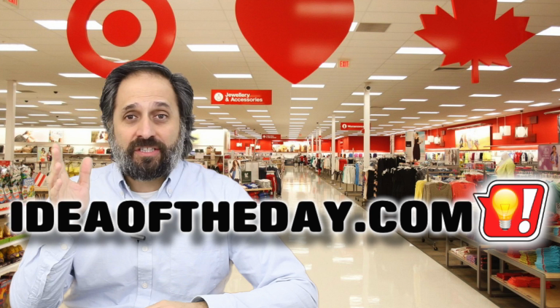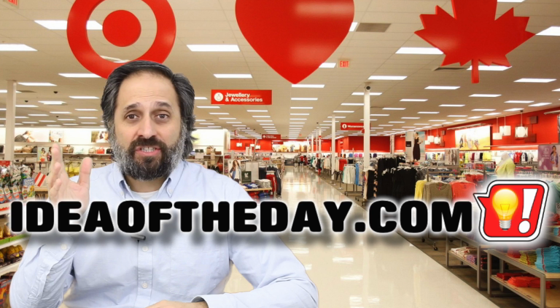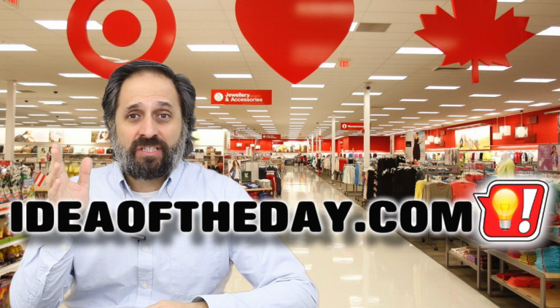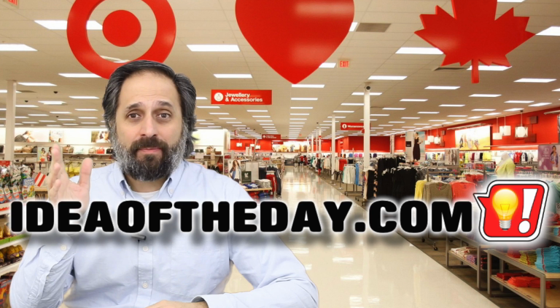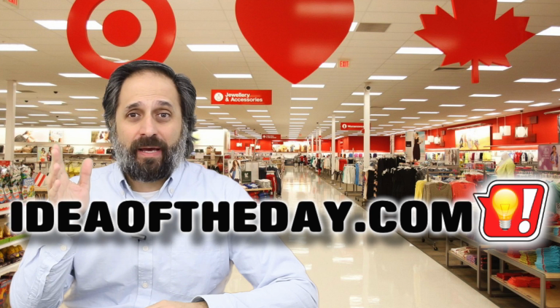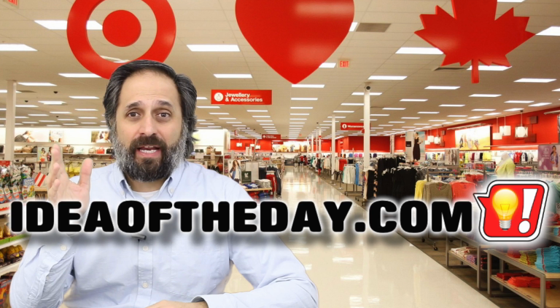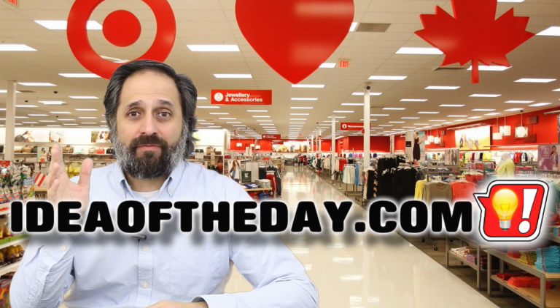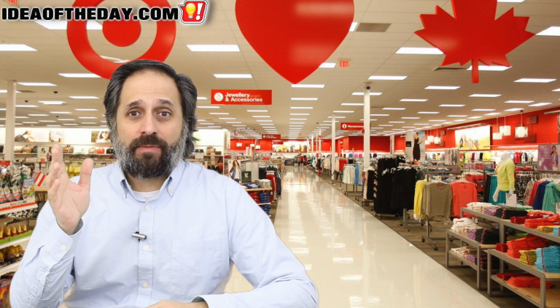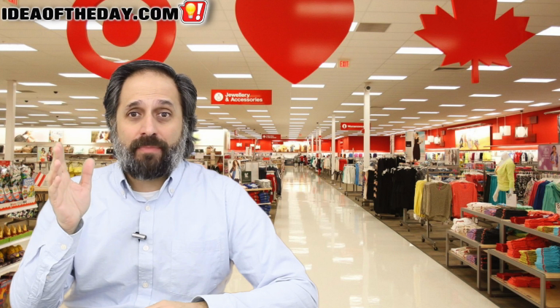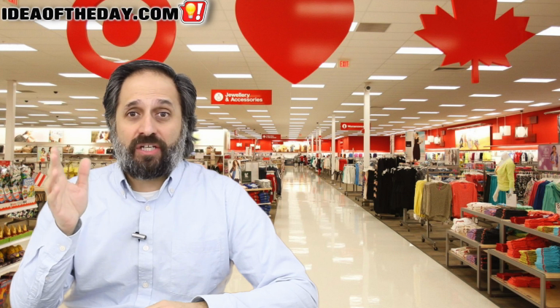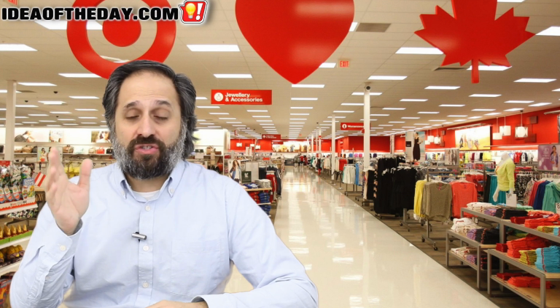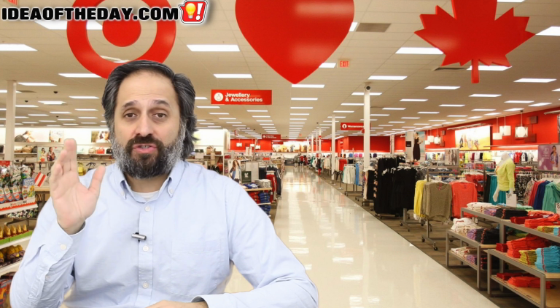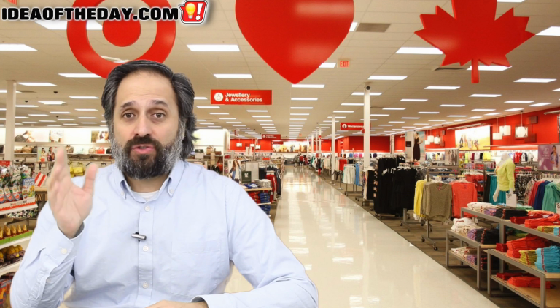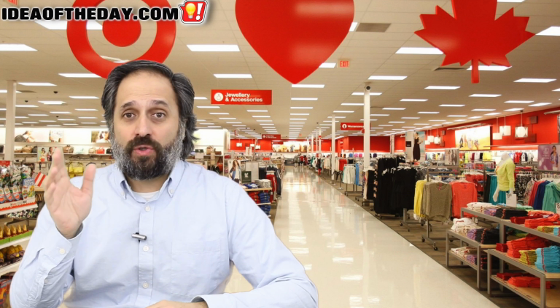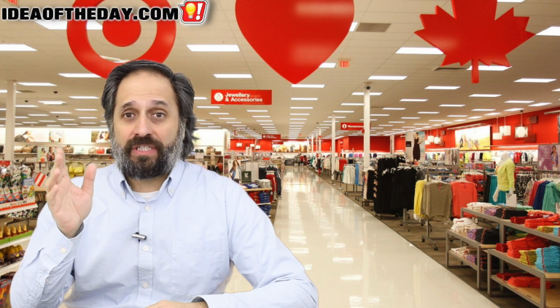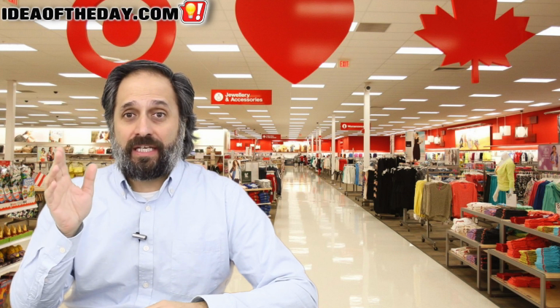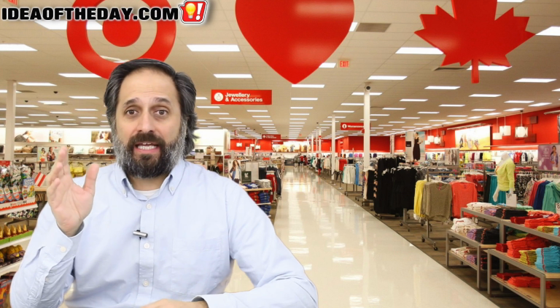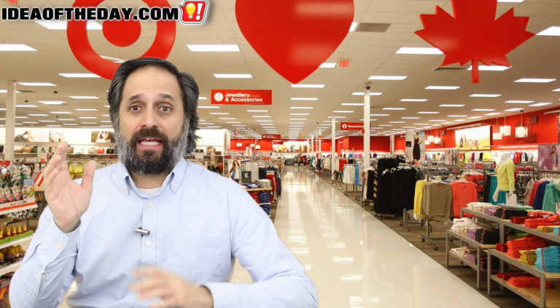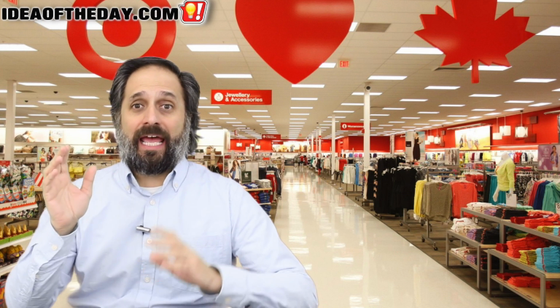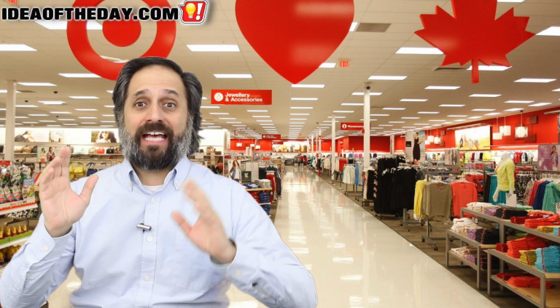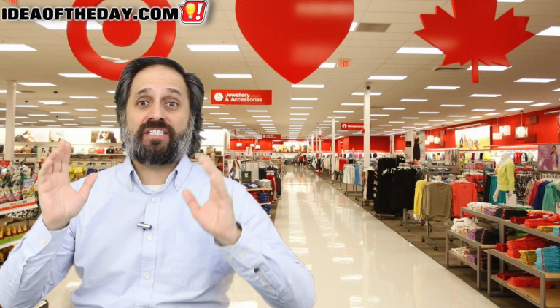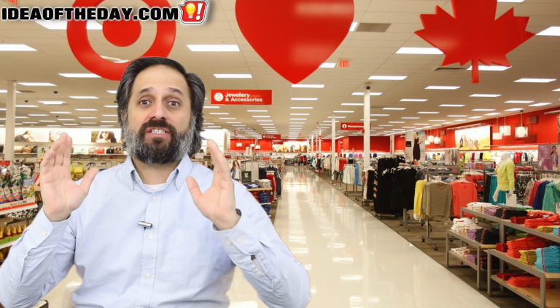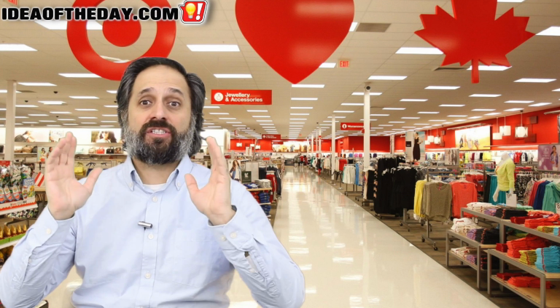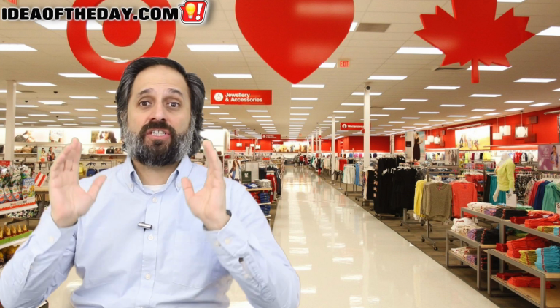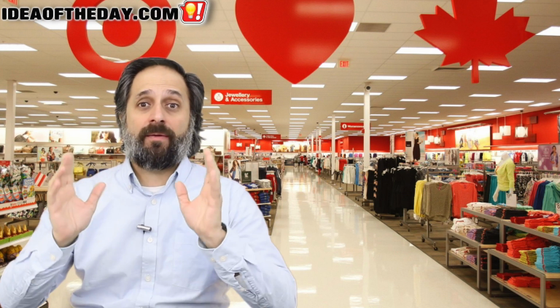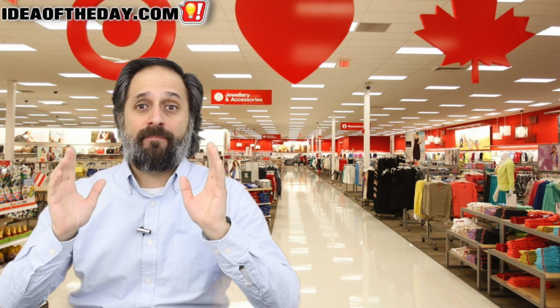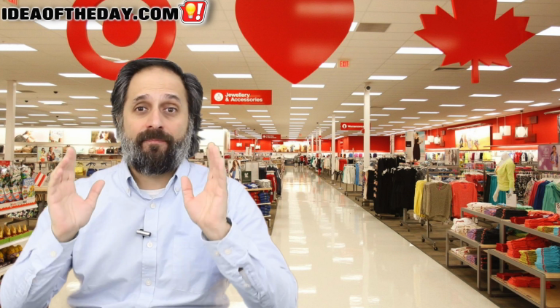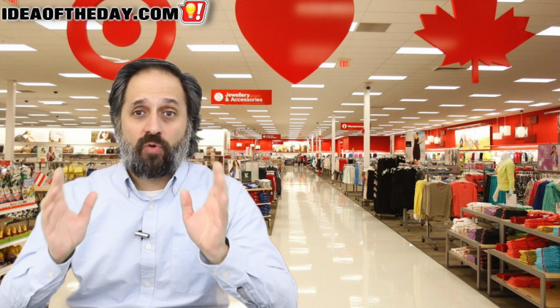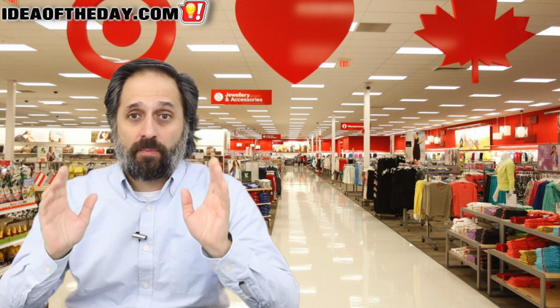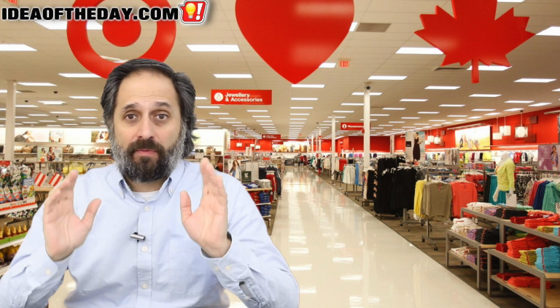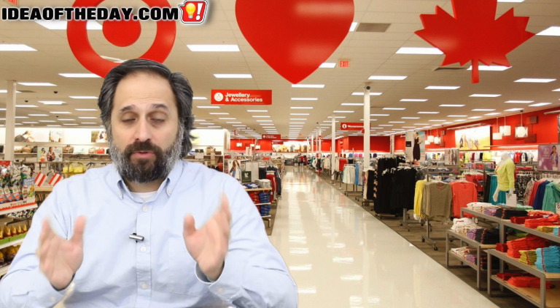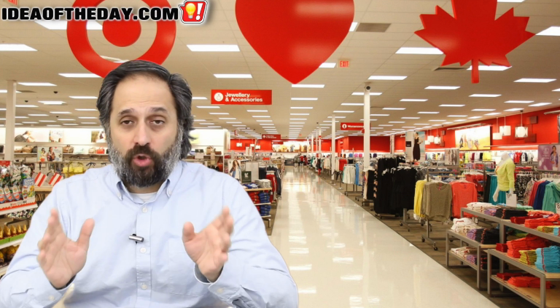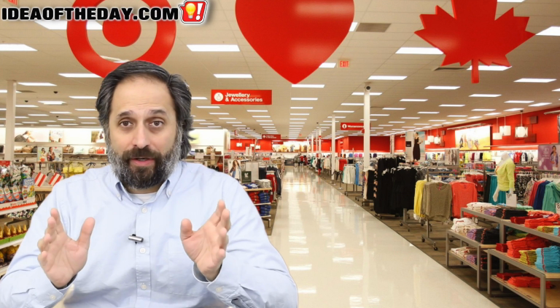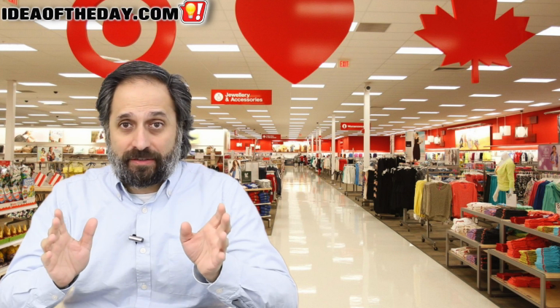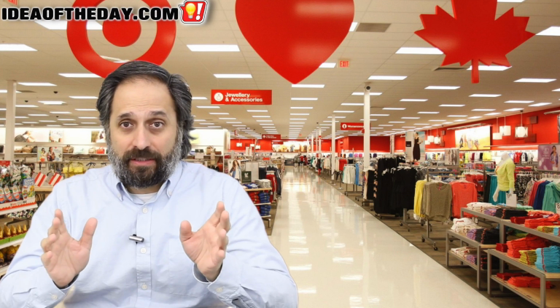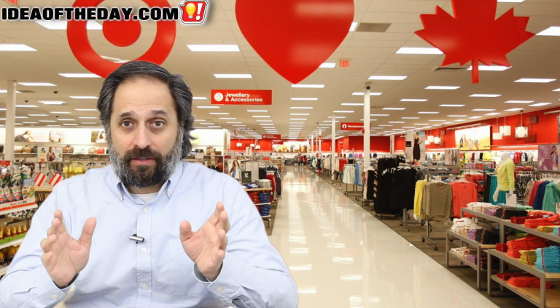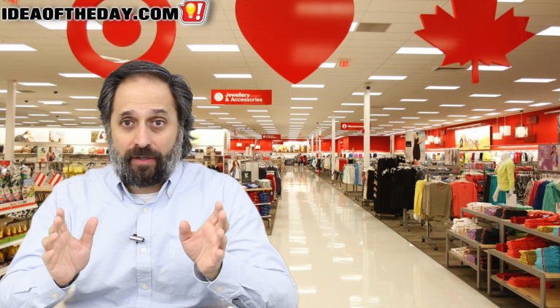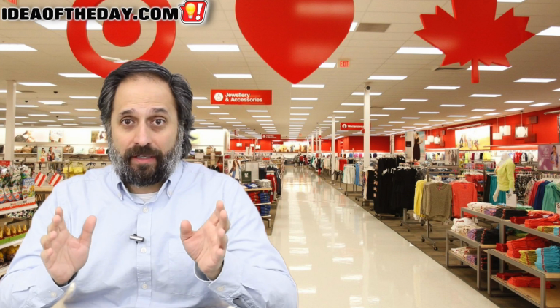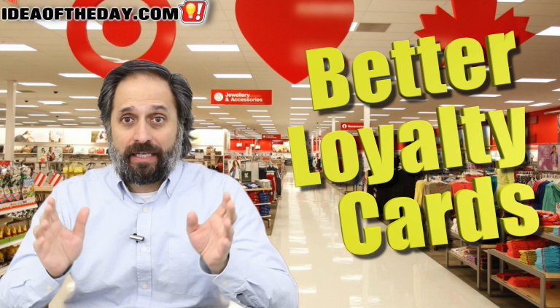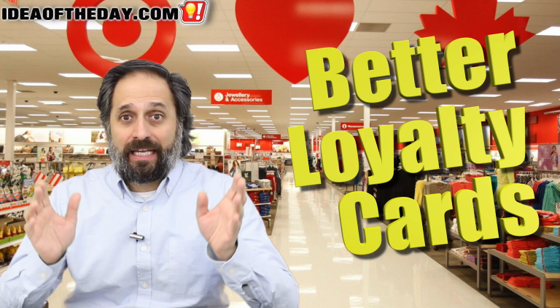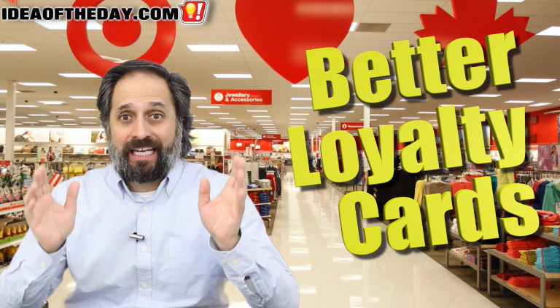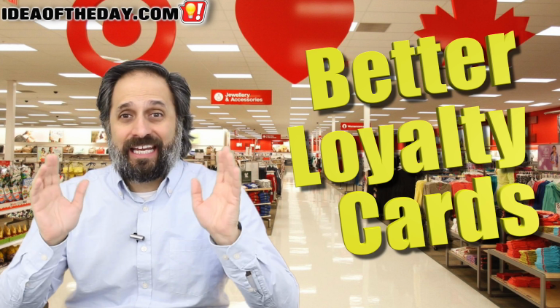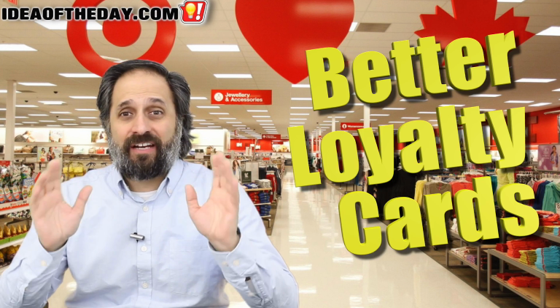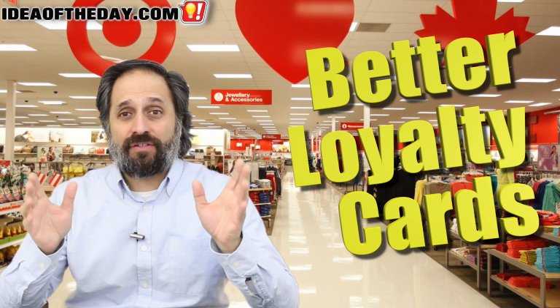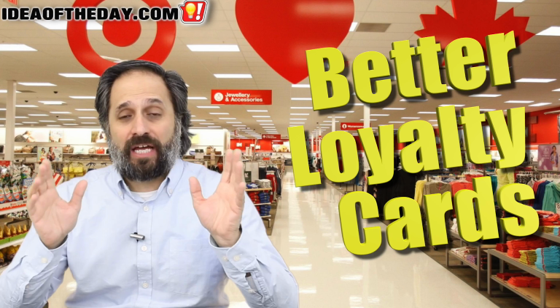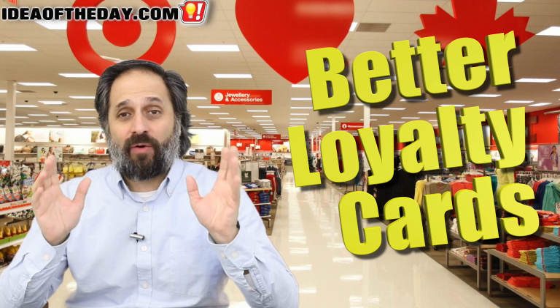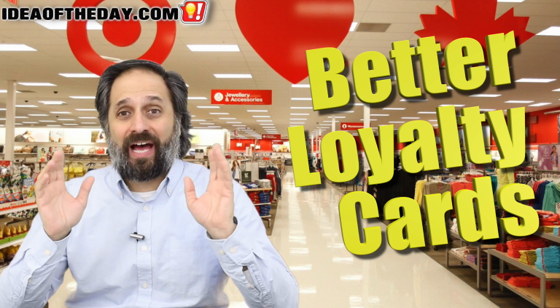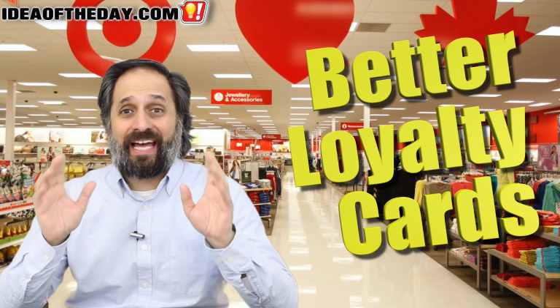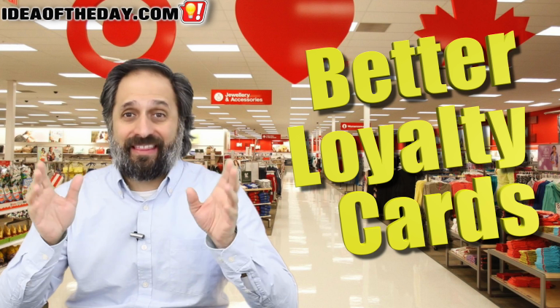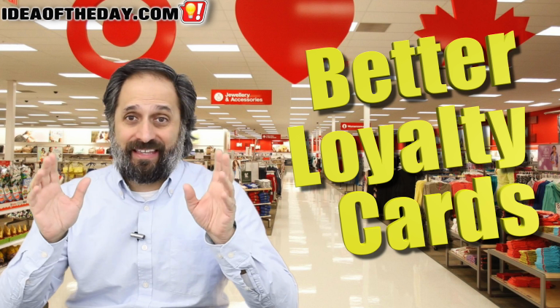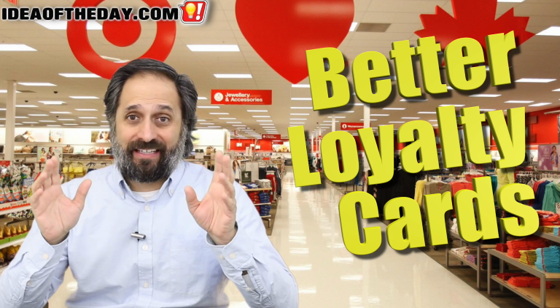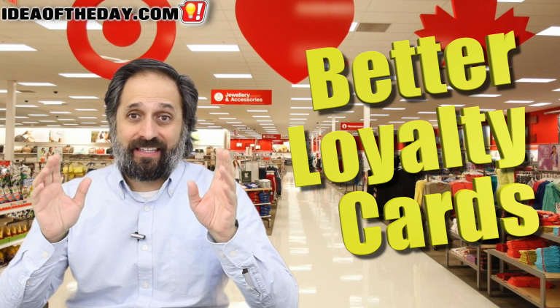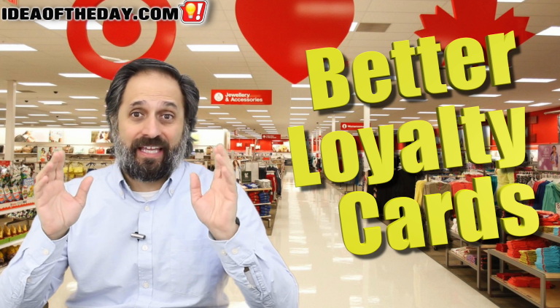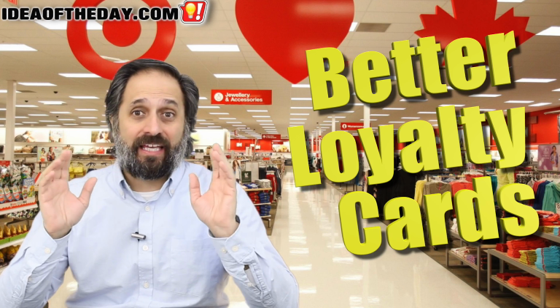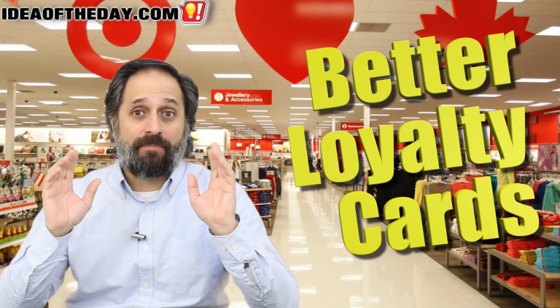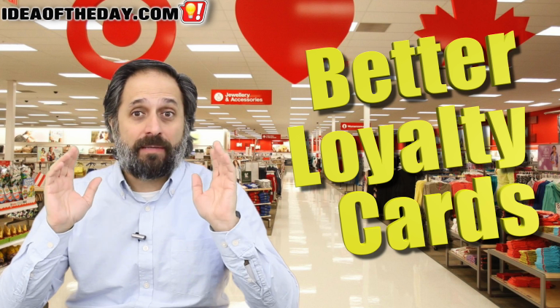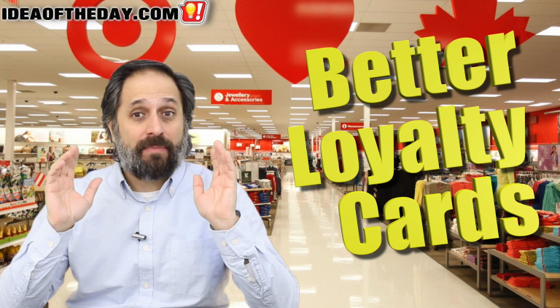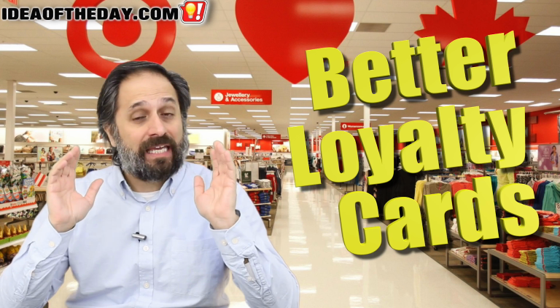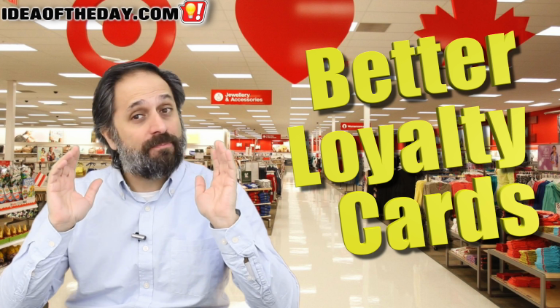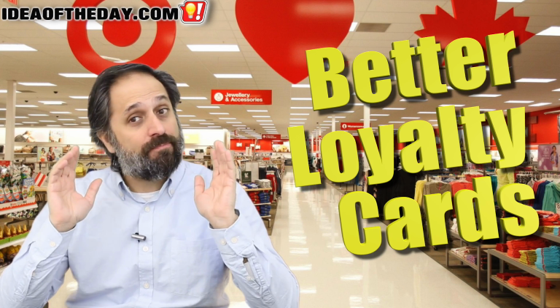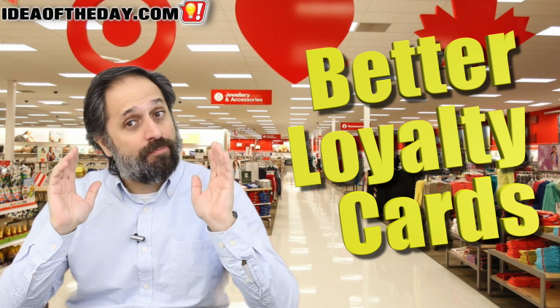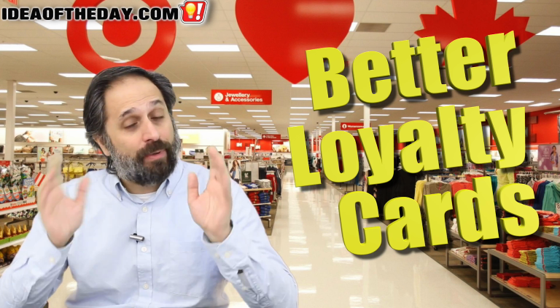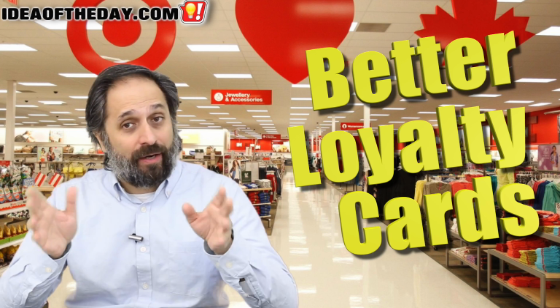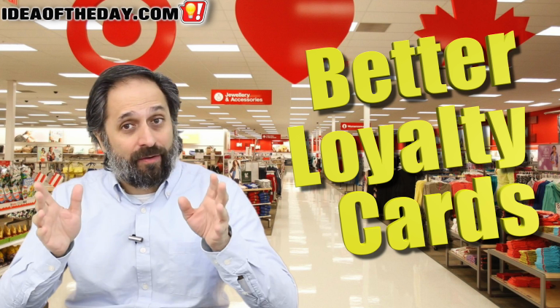Just about every major store today has some form of loyalty card. Here's how I think they could be made better.